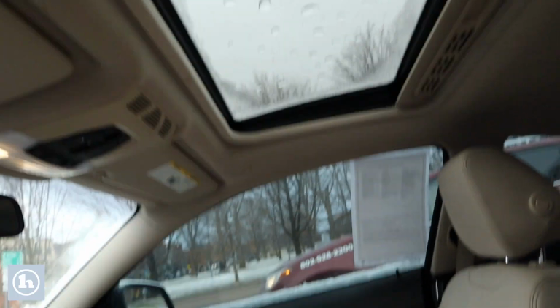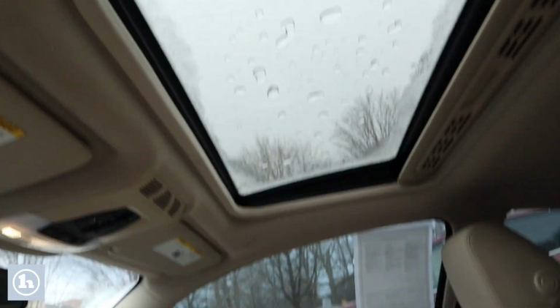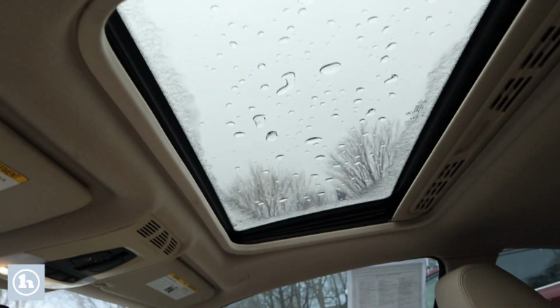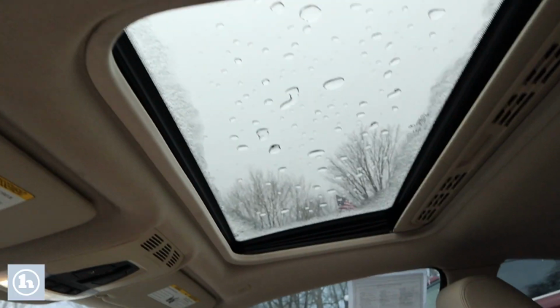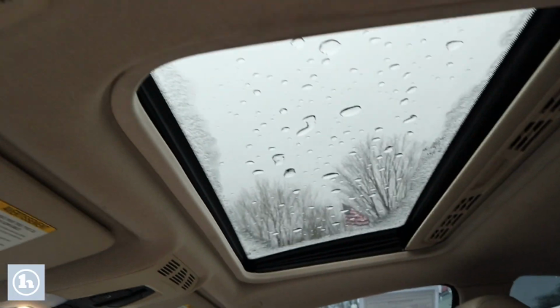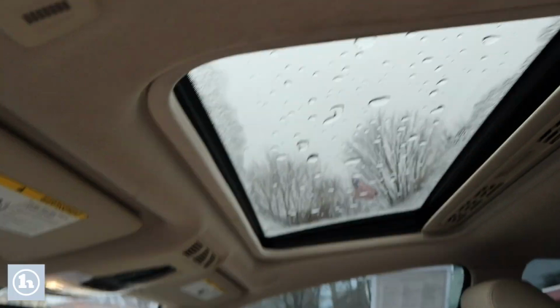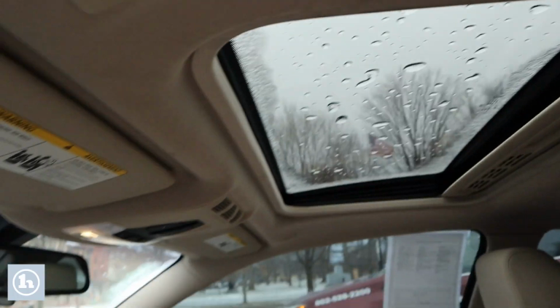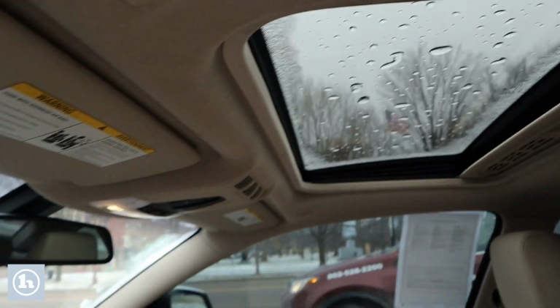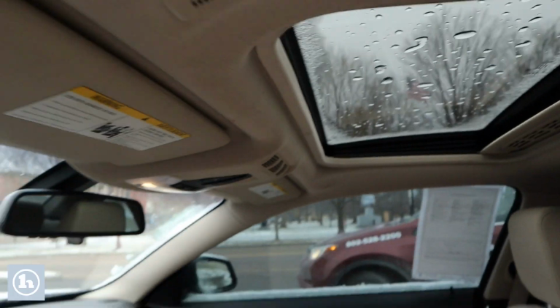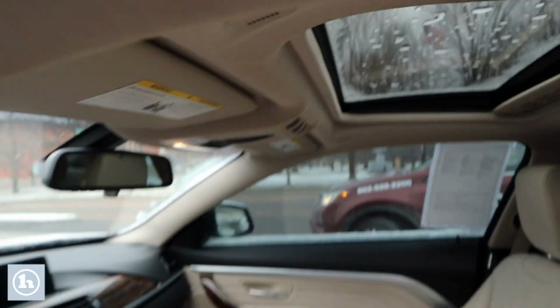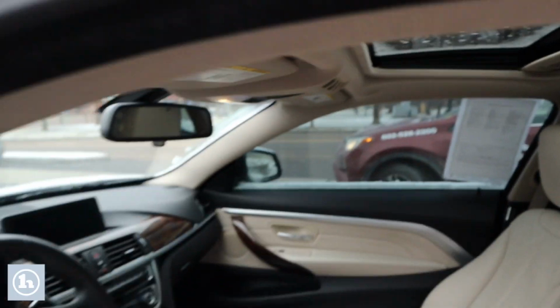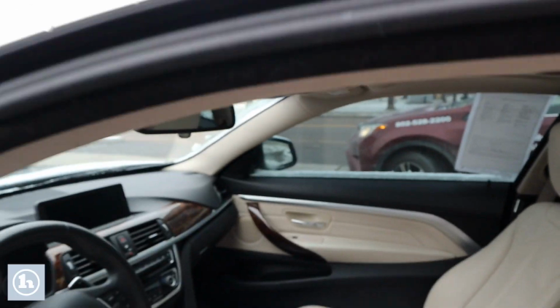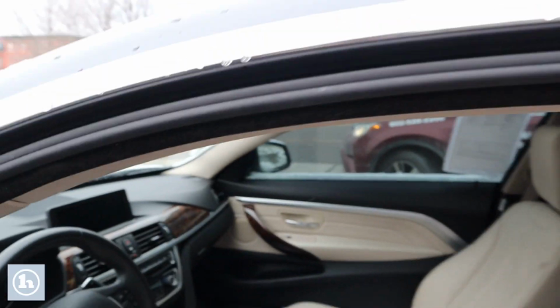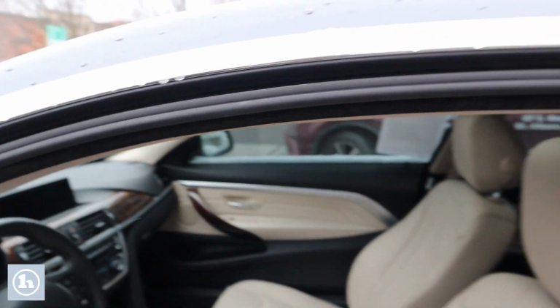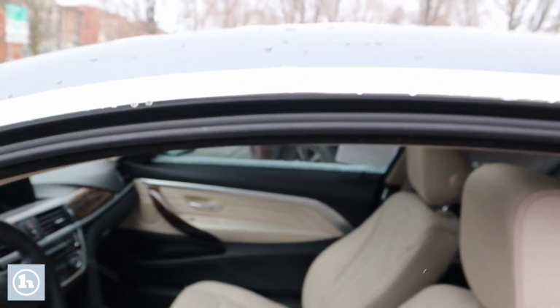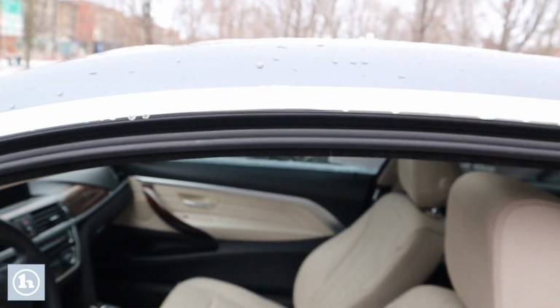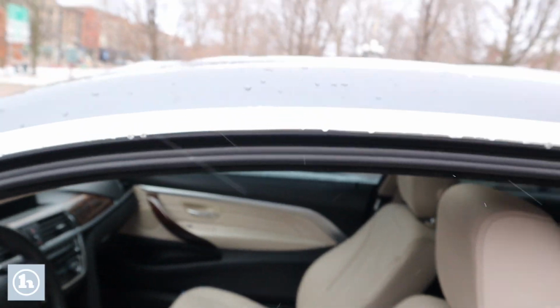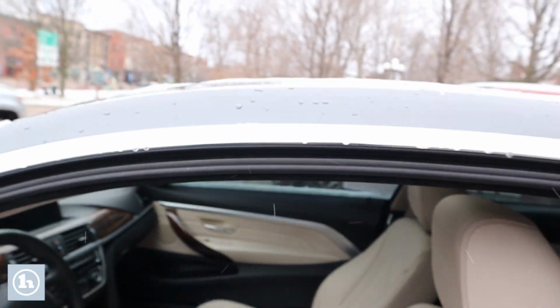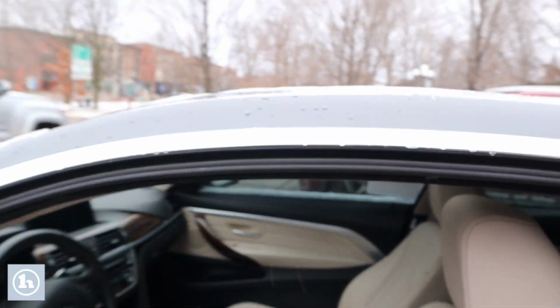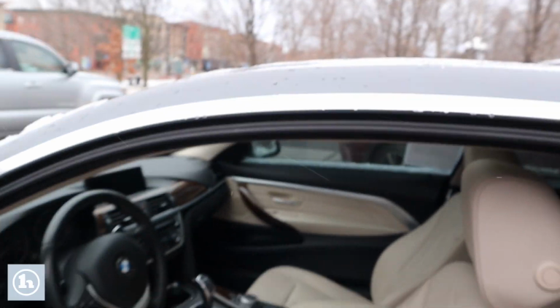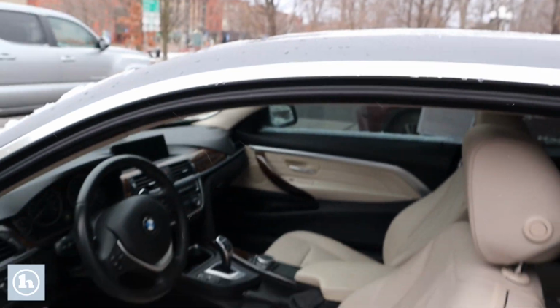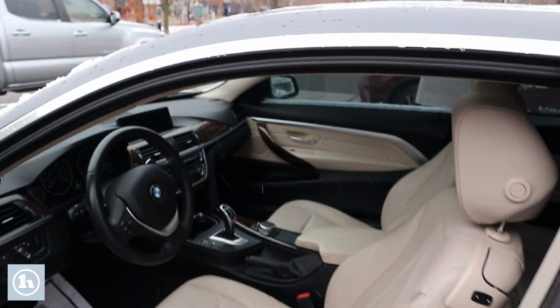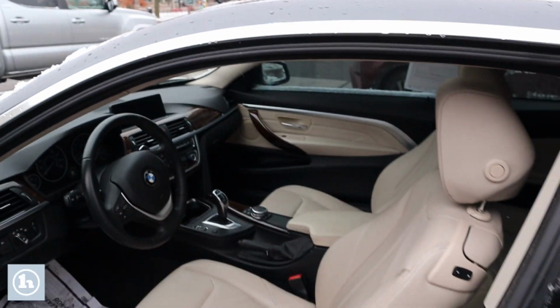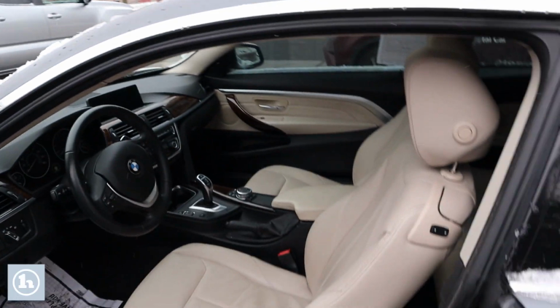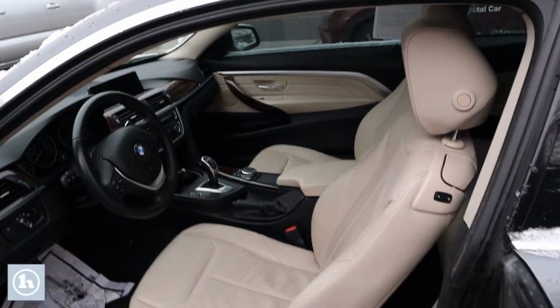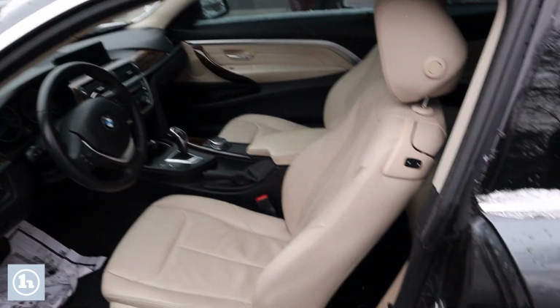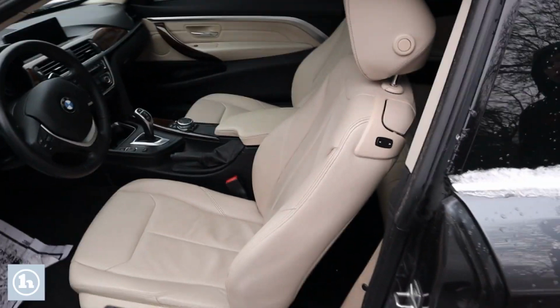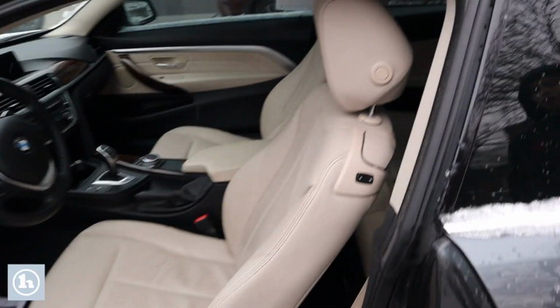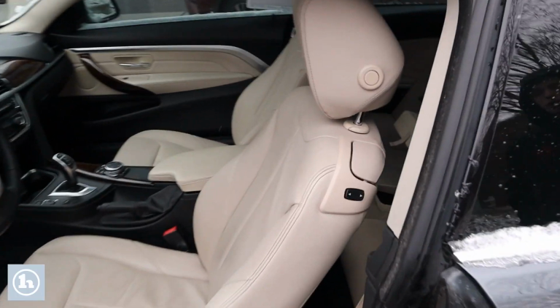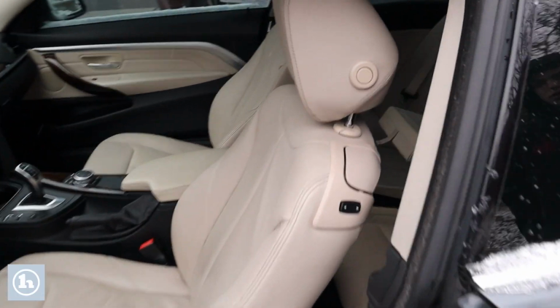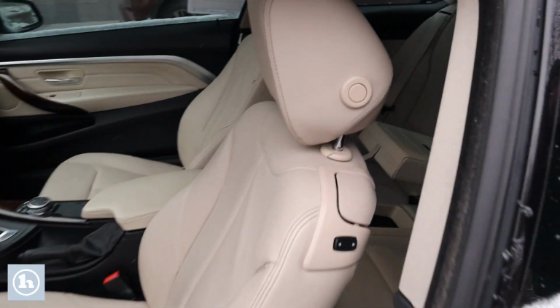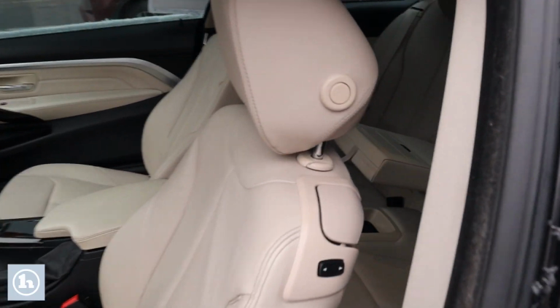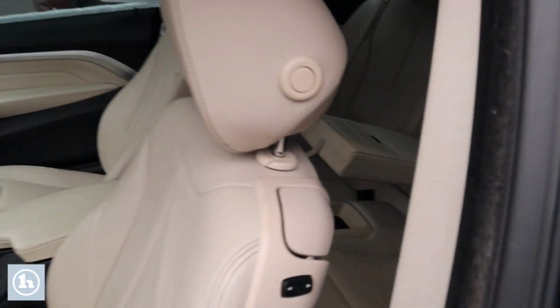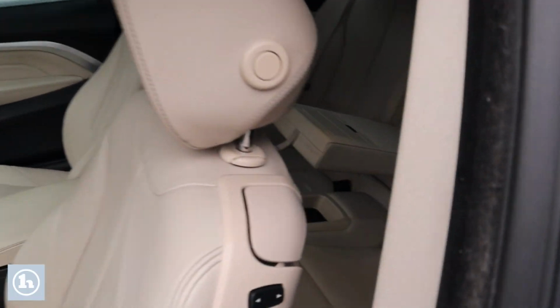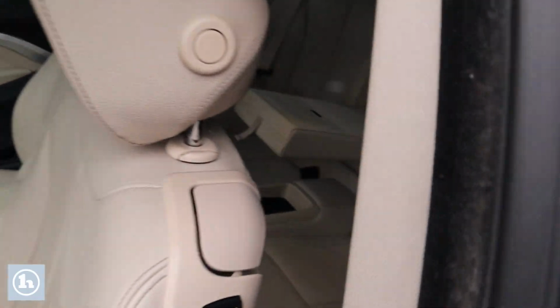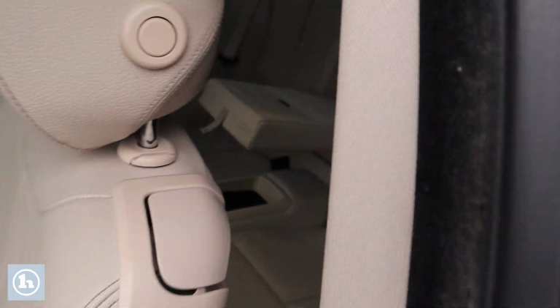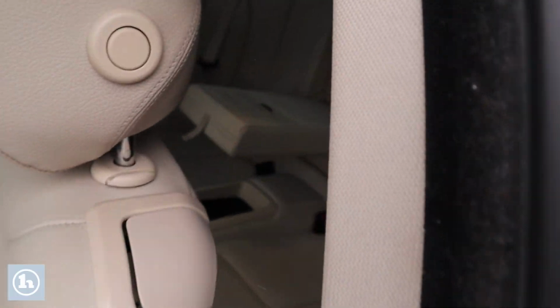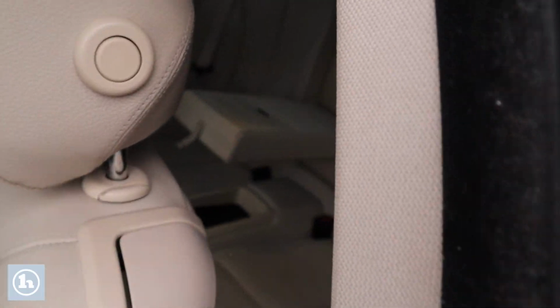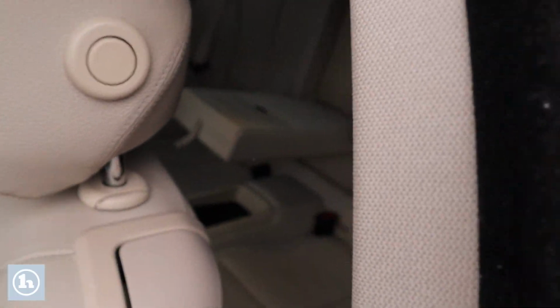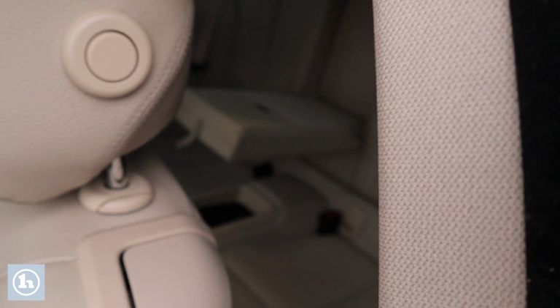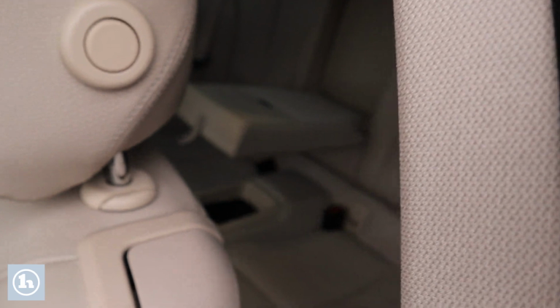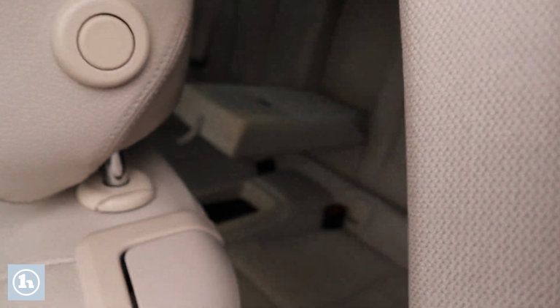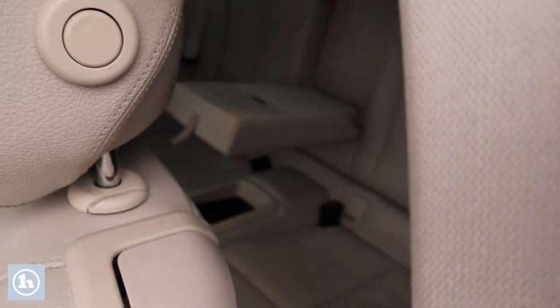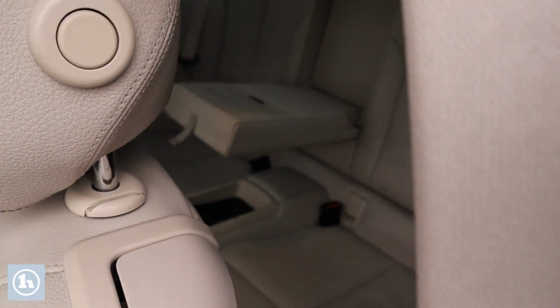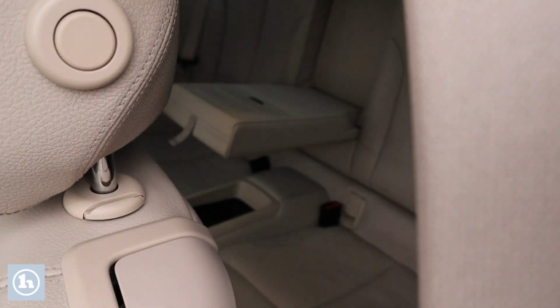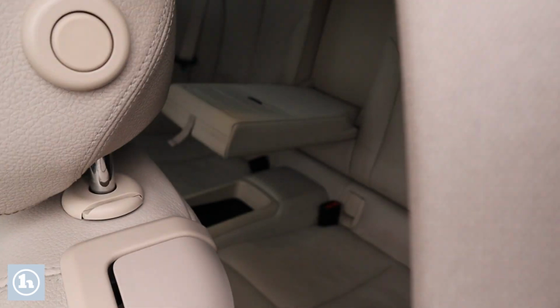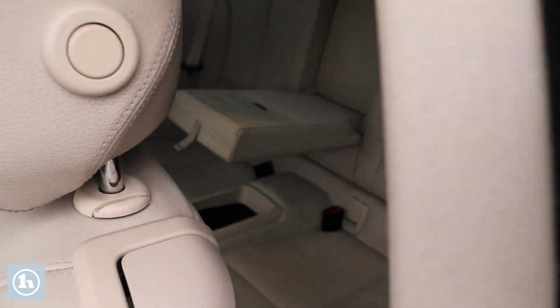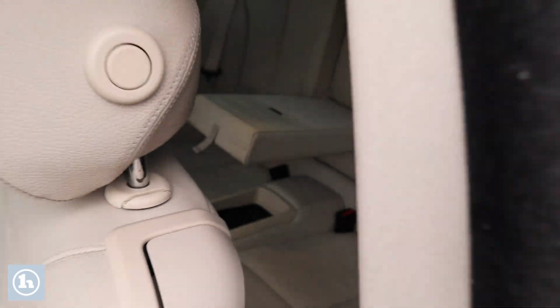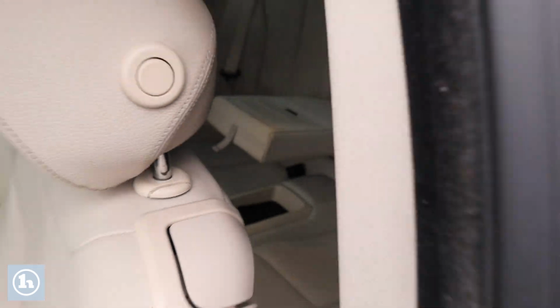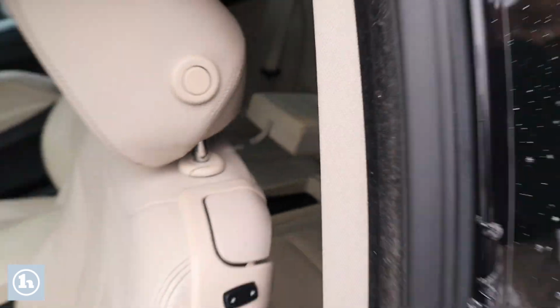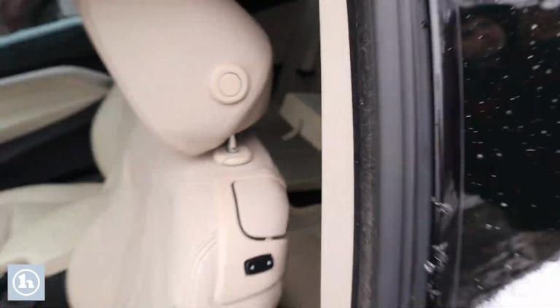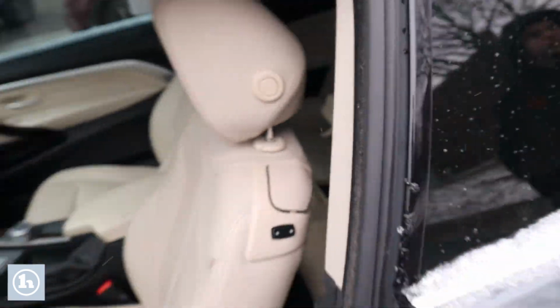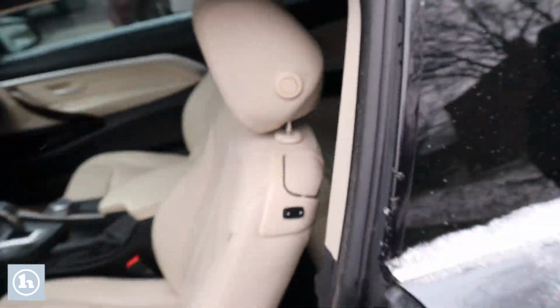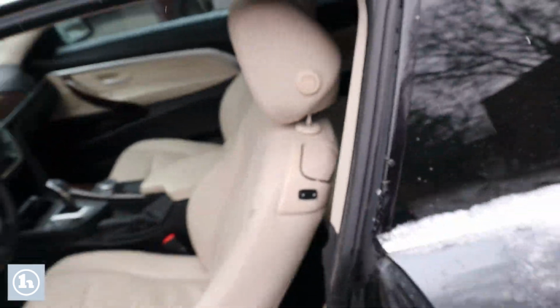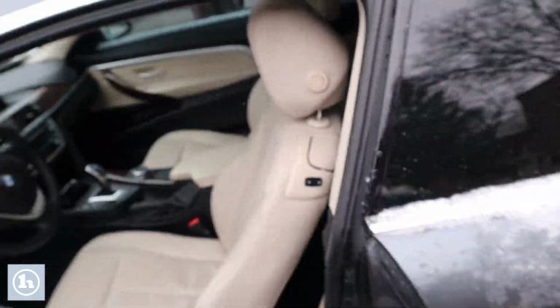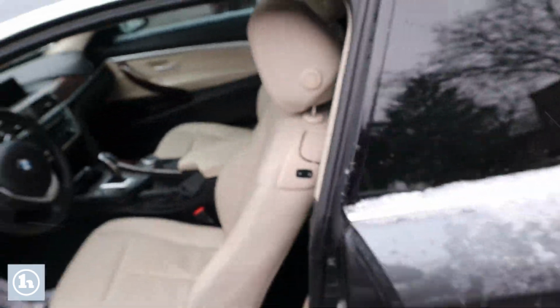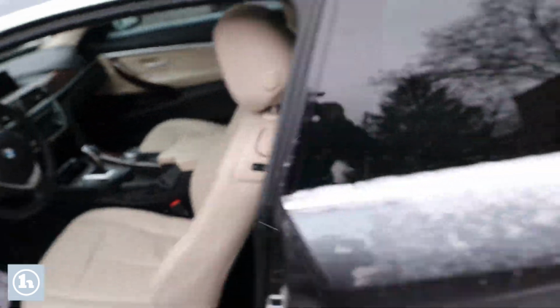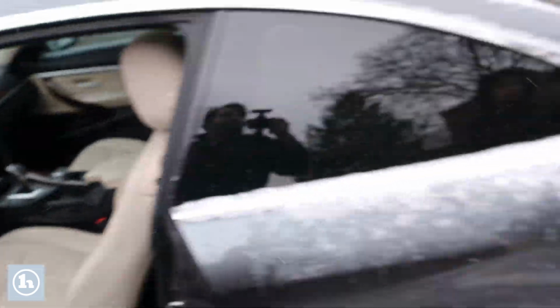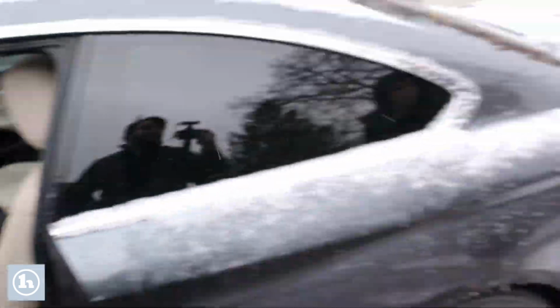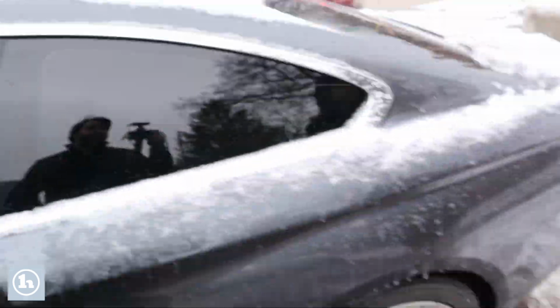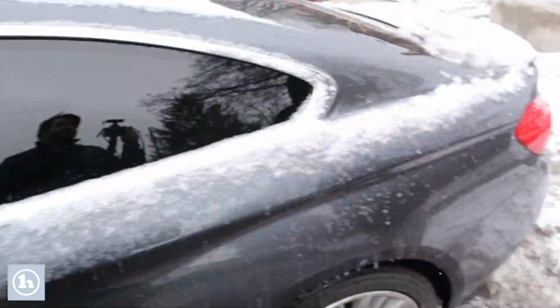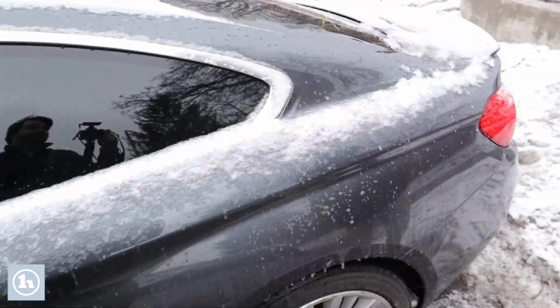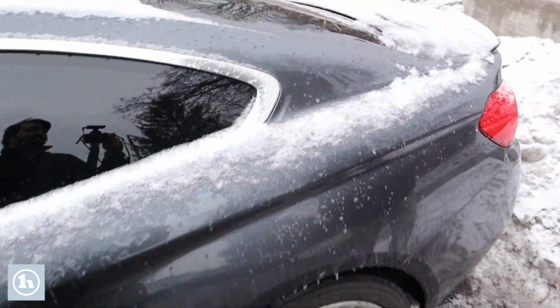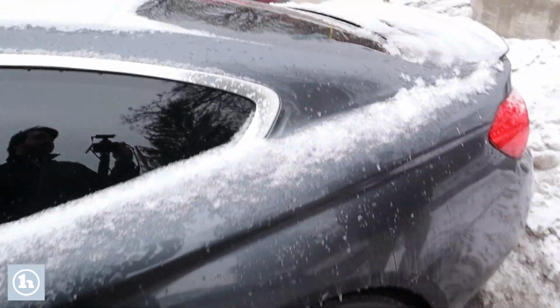You can have some fun with the sunroof above your head as well. There are back seats, no back doors though because this is the coupe. Definitely can be pretty comfortable though.